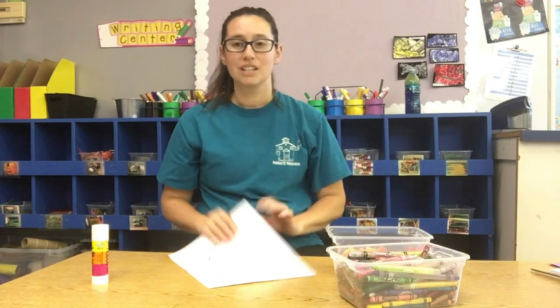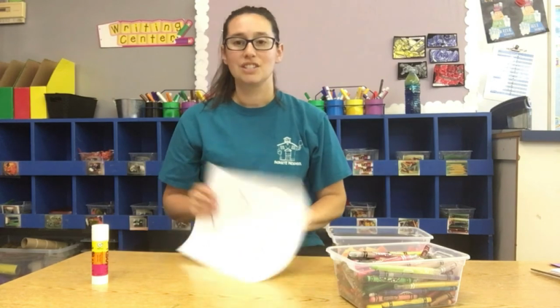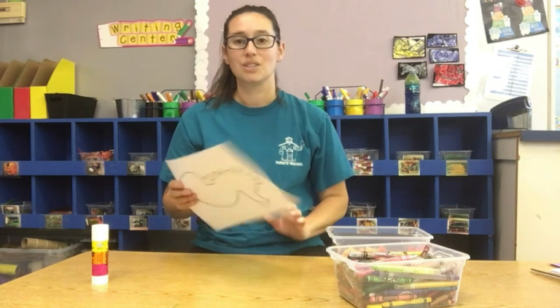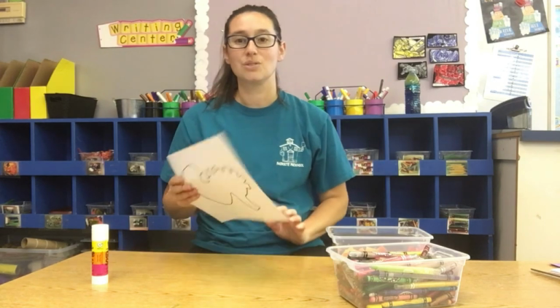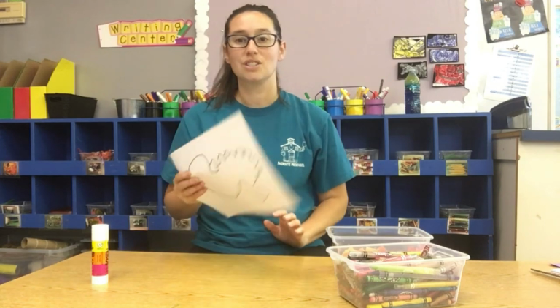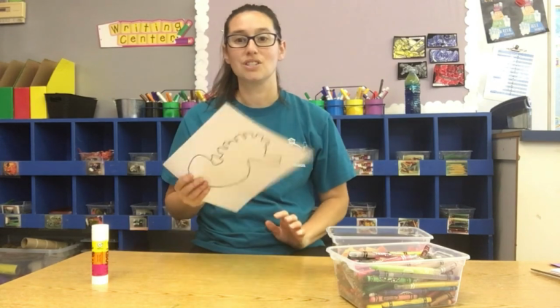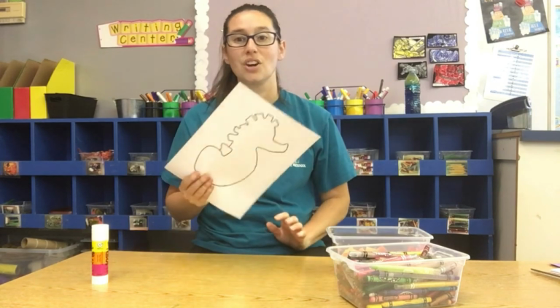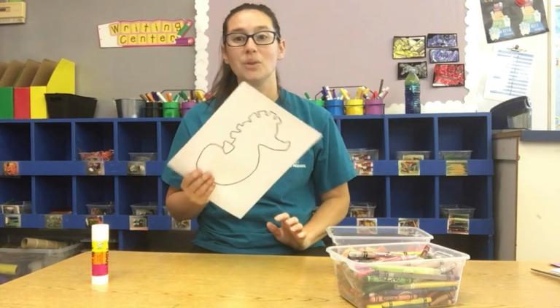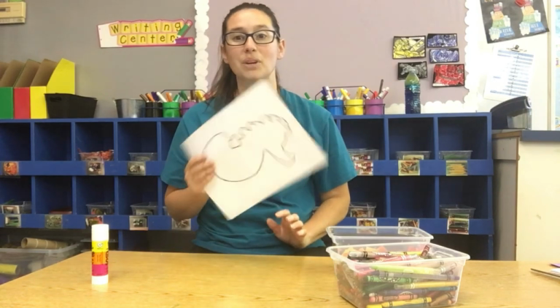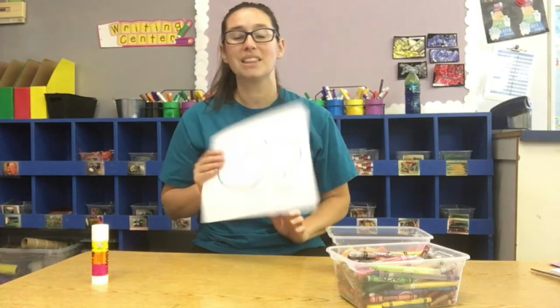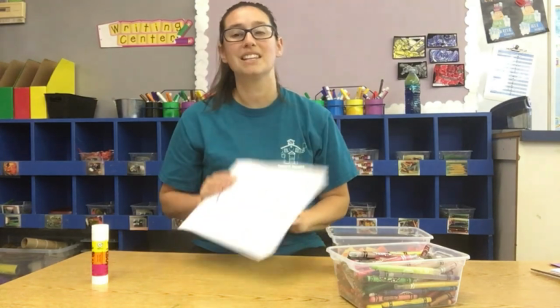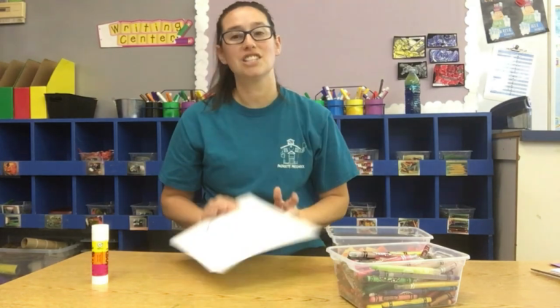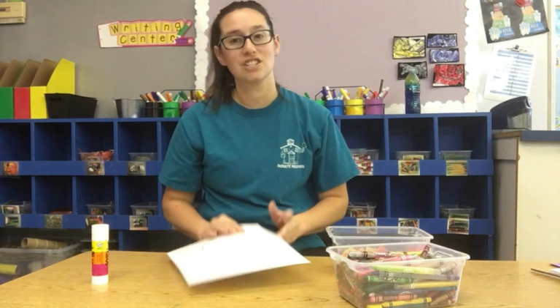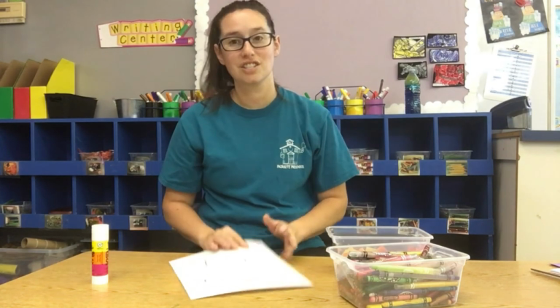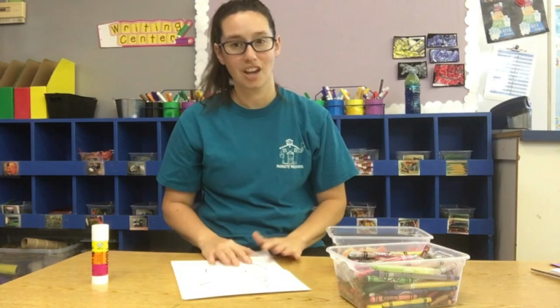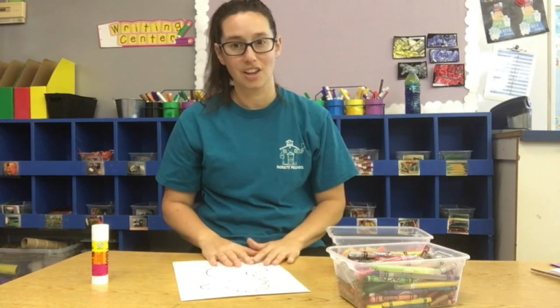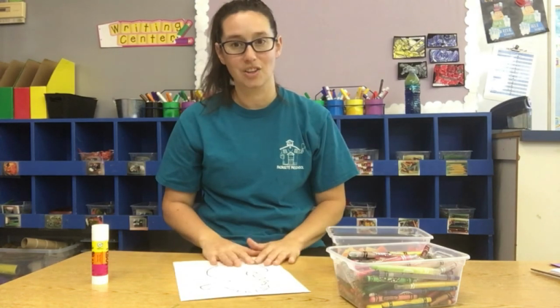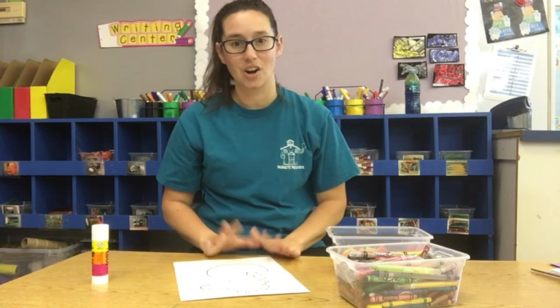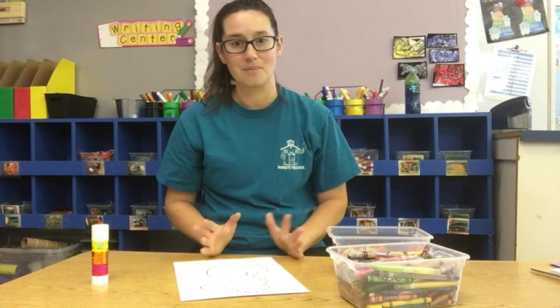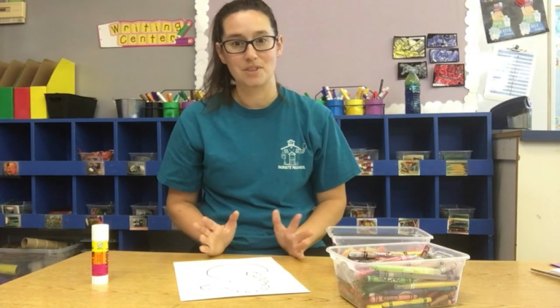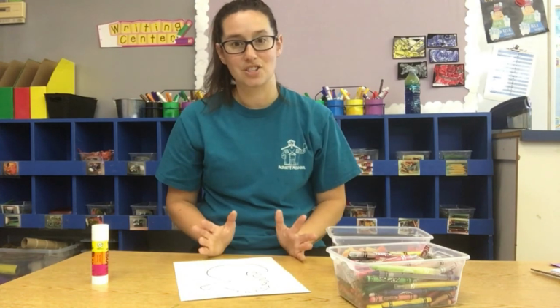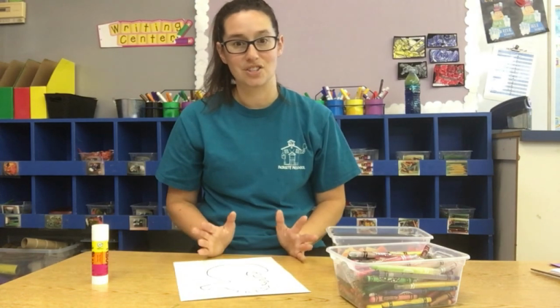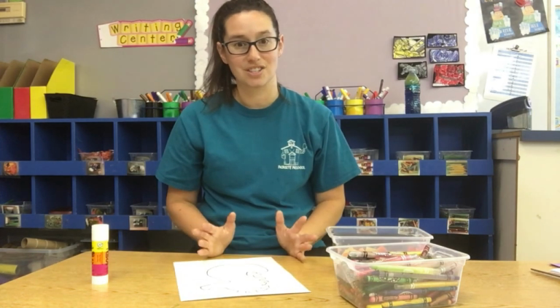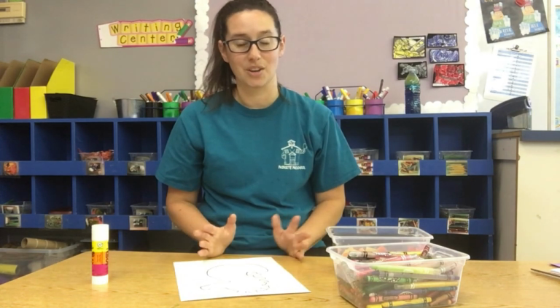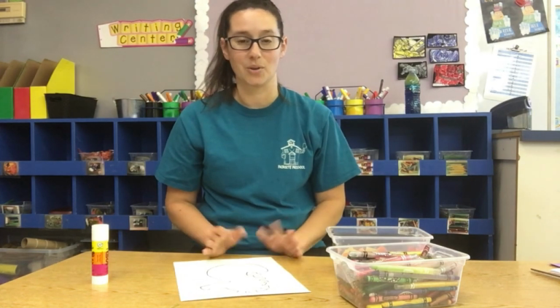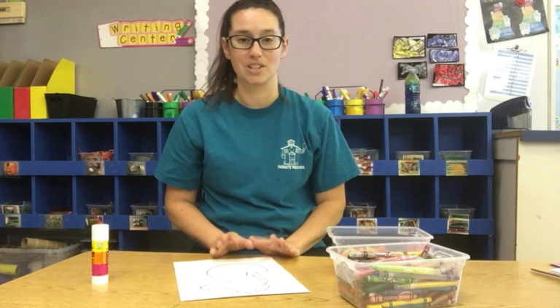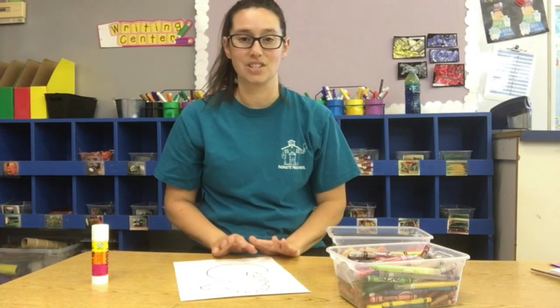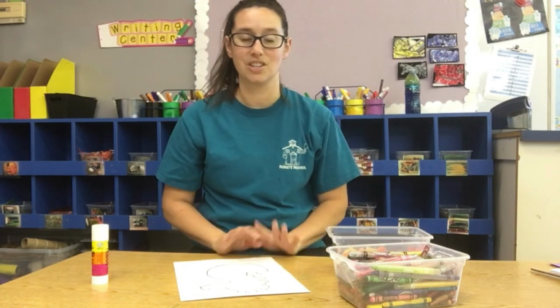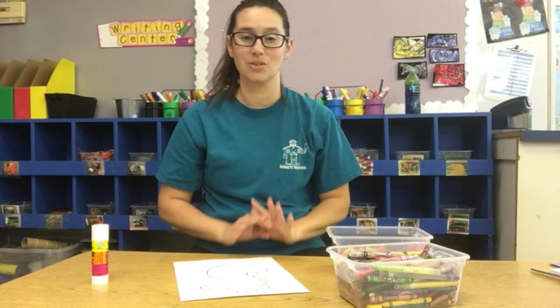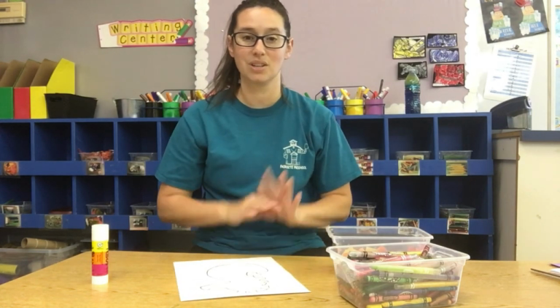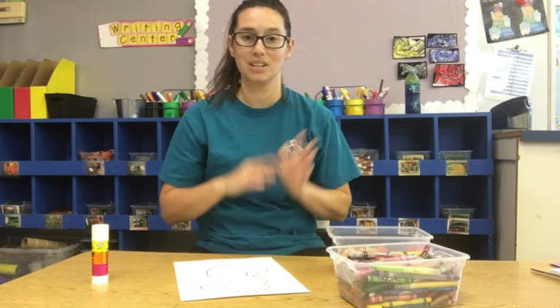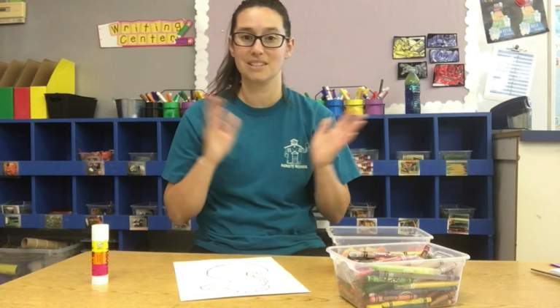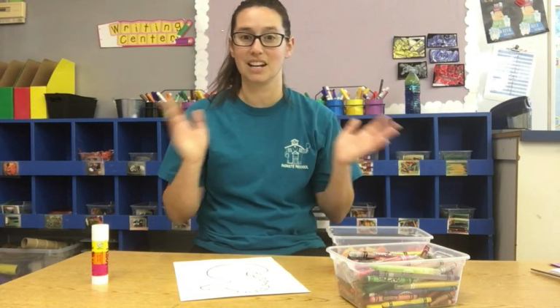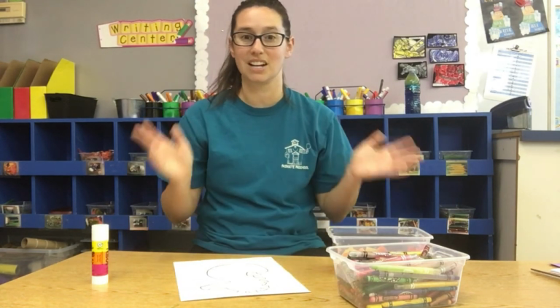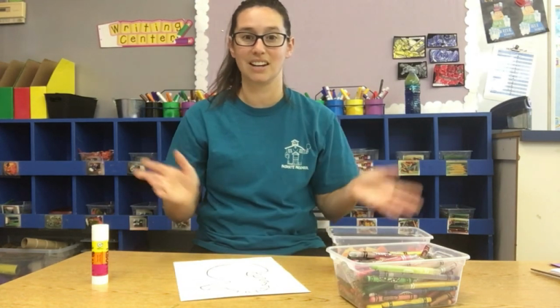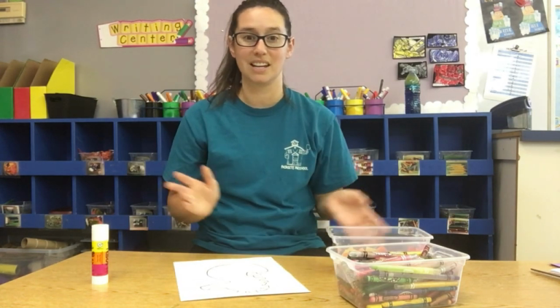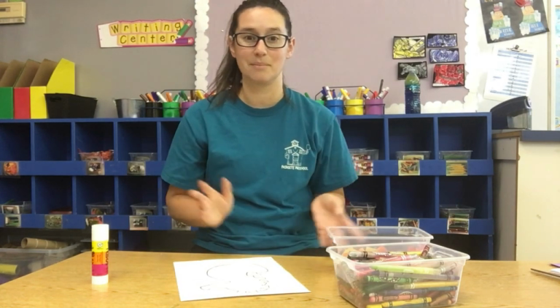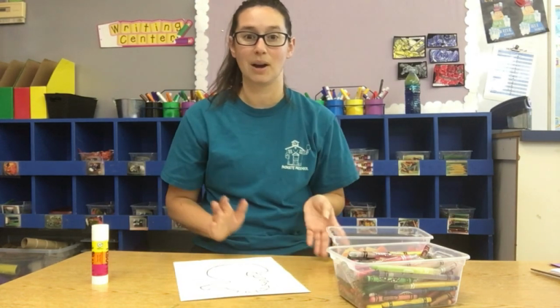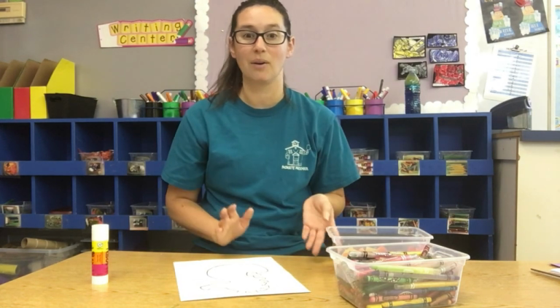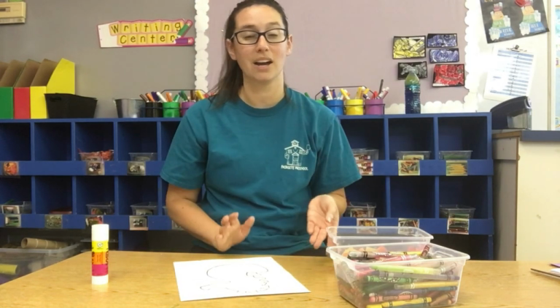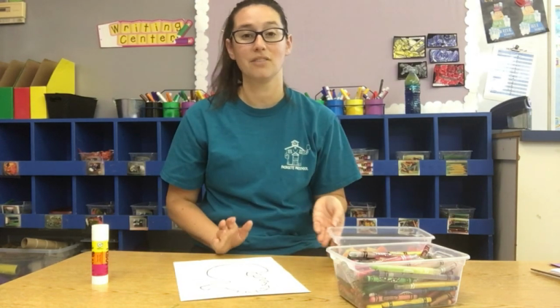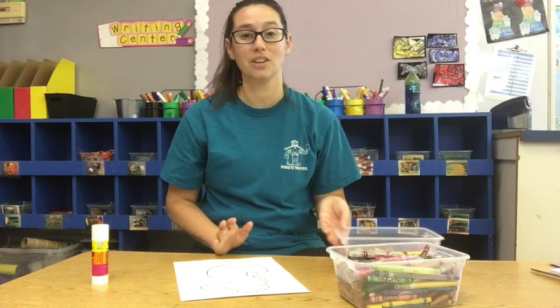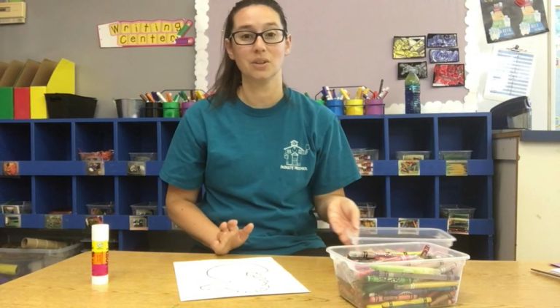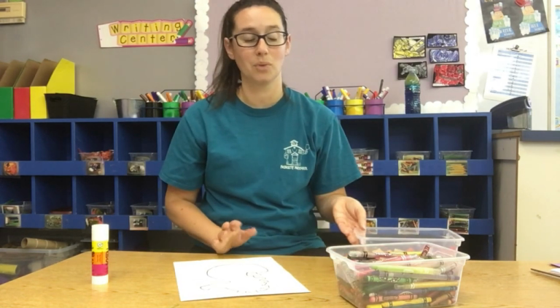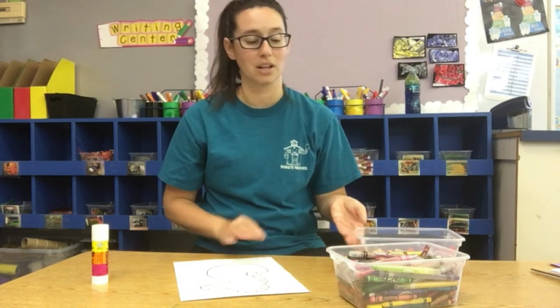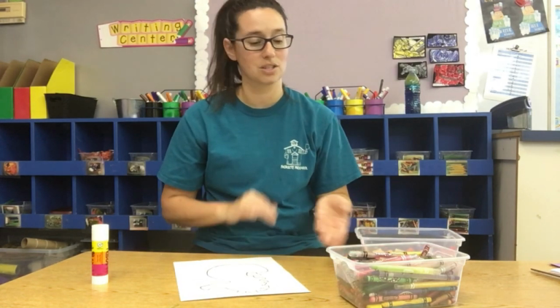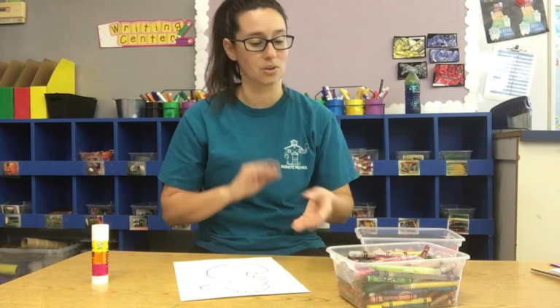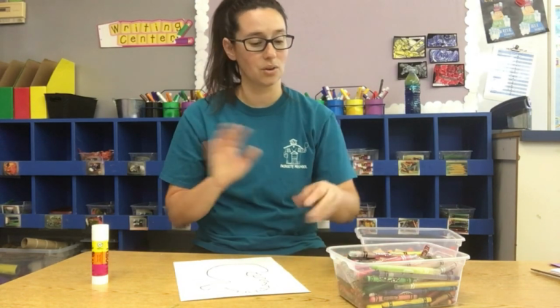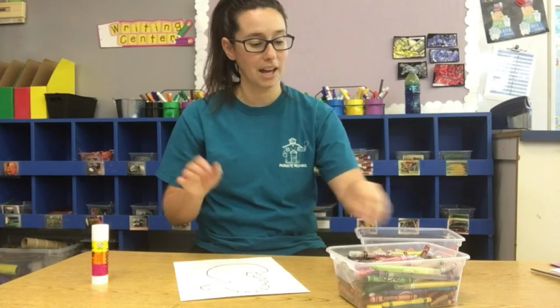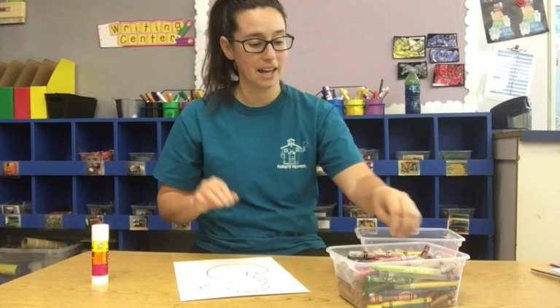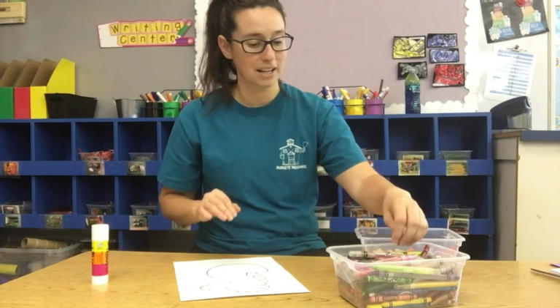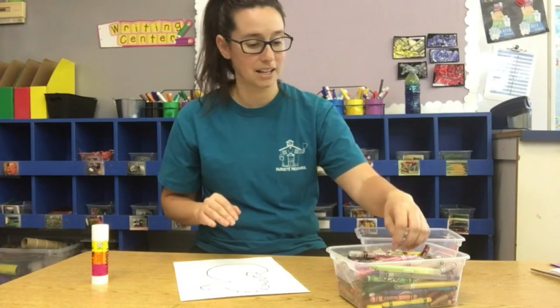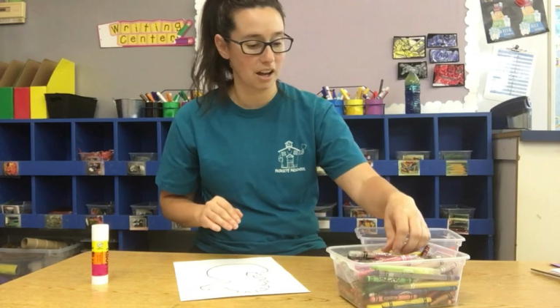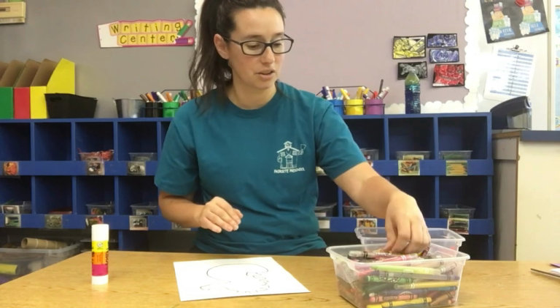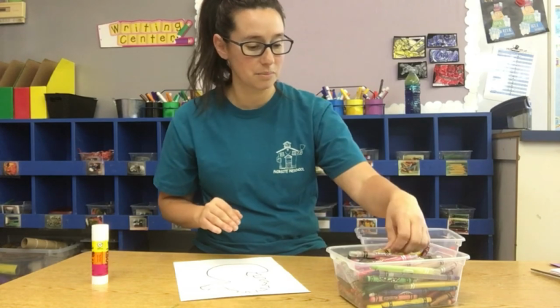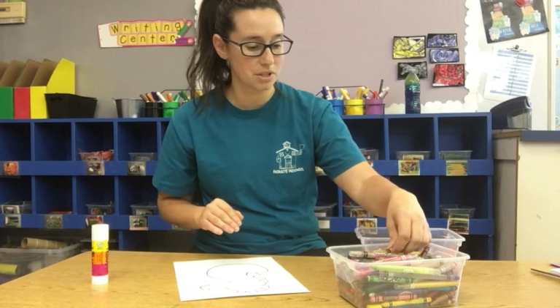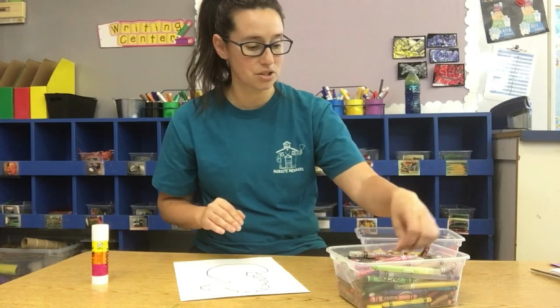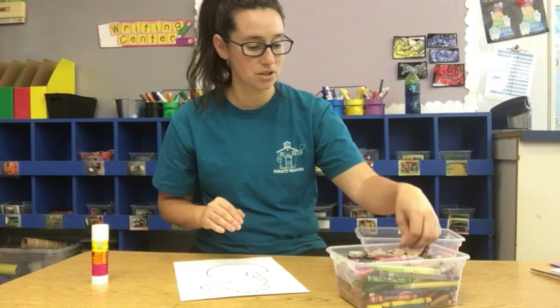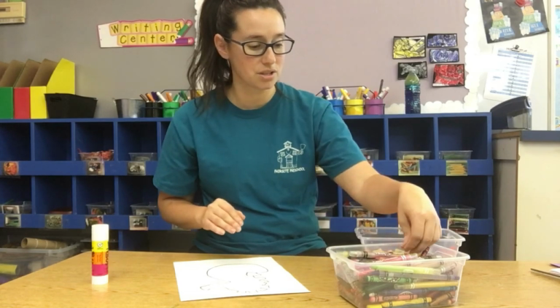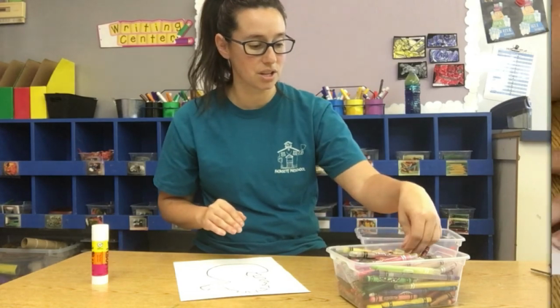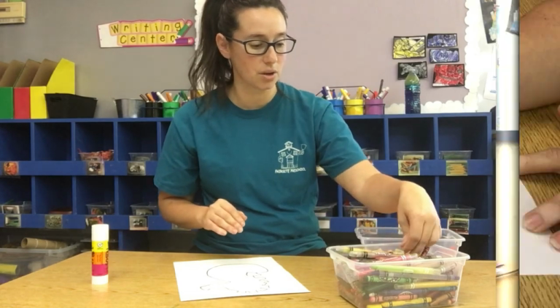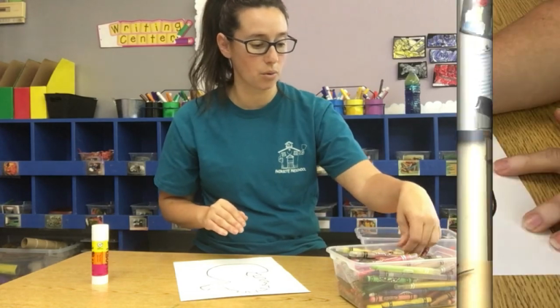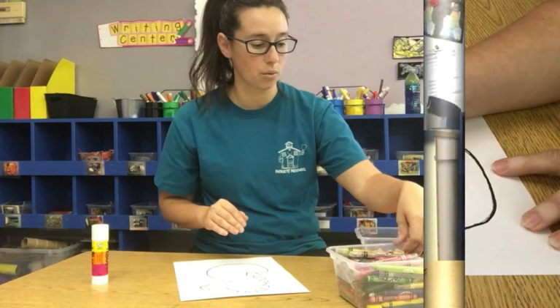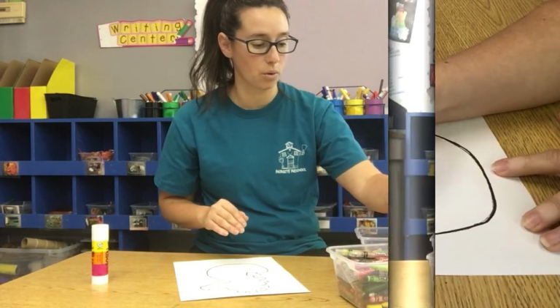To start with, let's color our Mr. Seahorse. You can decorate him however you want, so go ahead and color Mr. Seahorse.